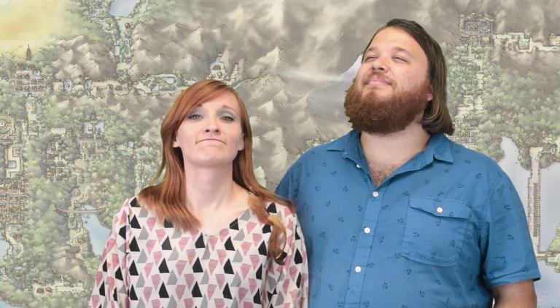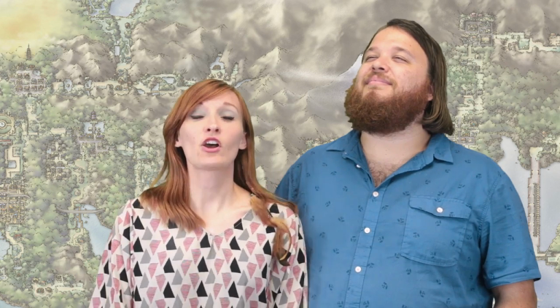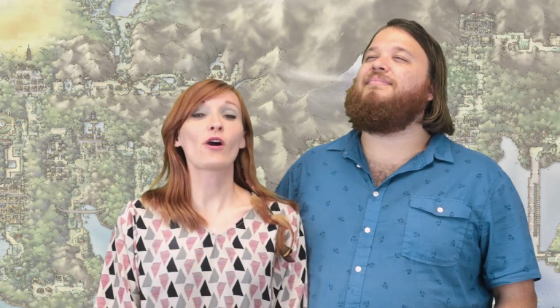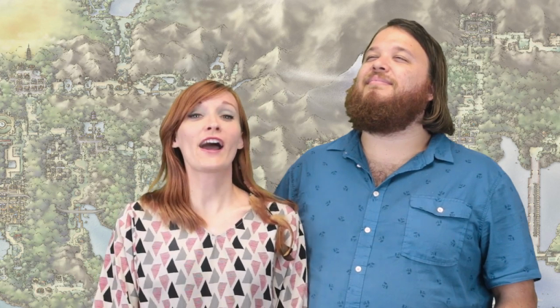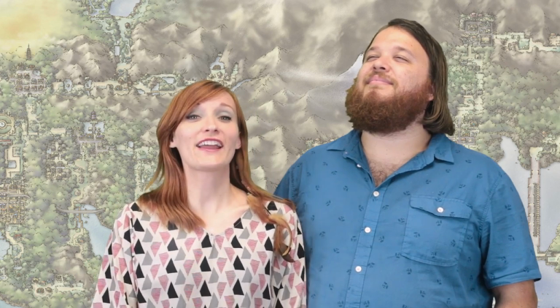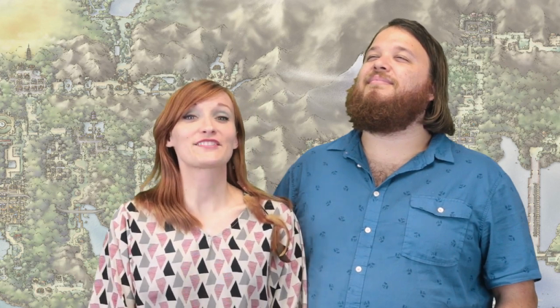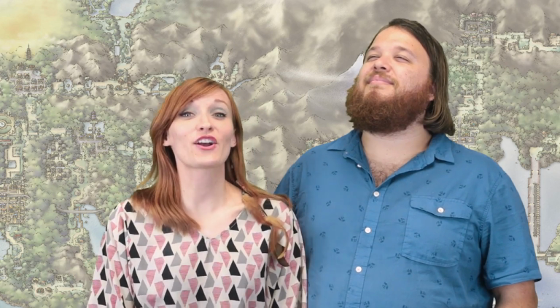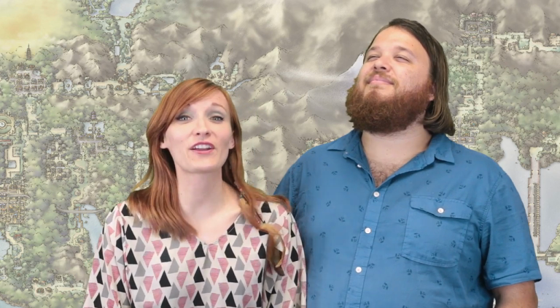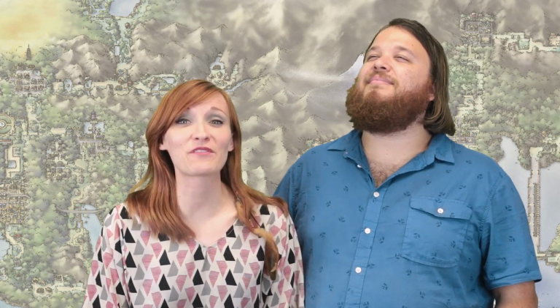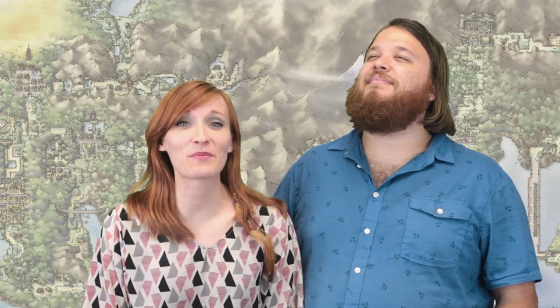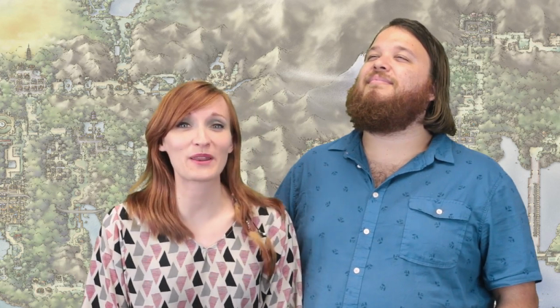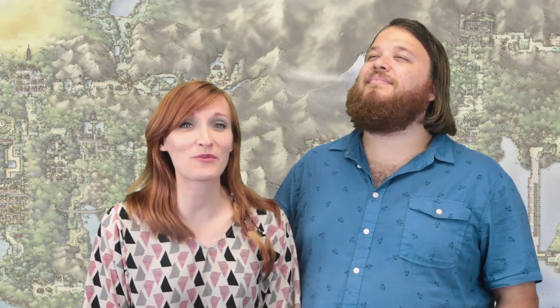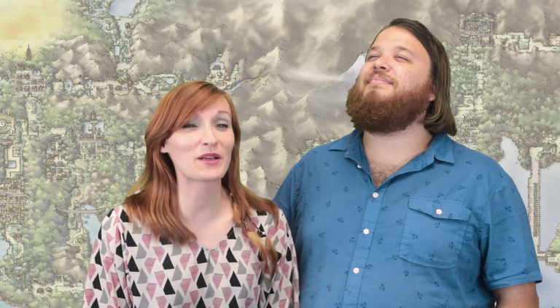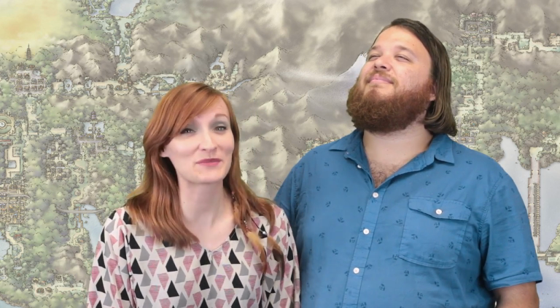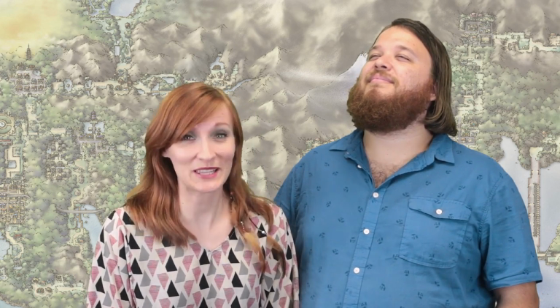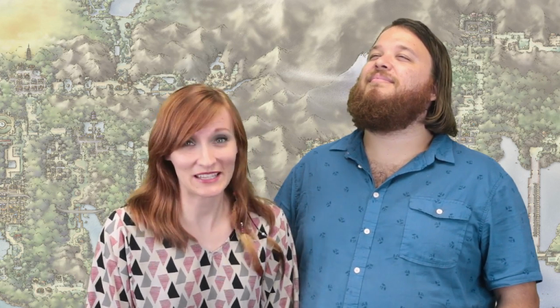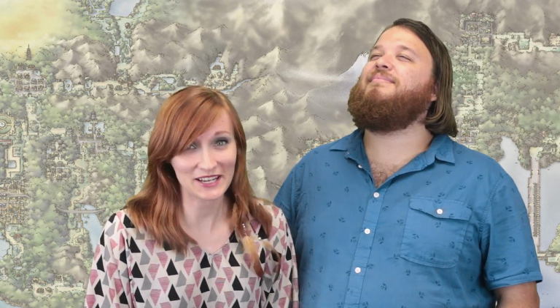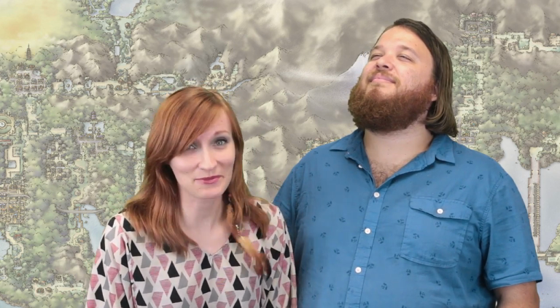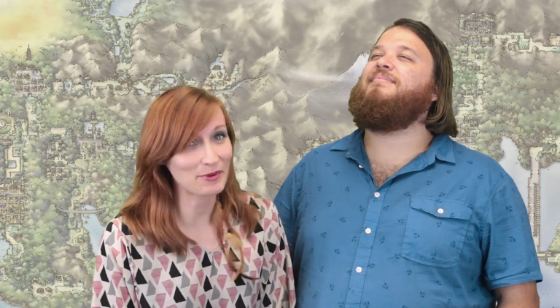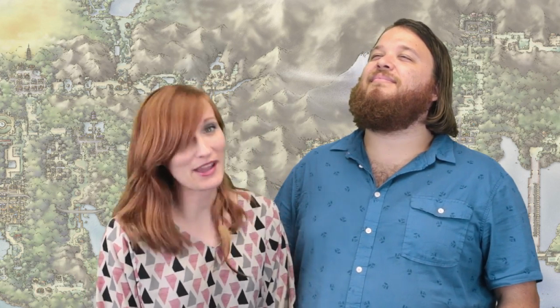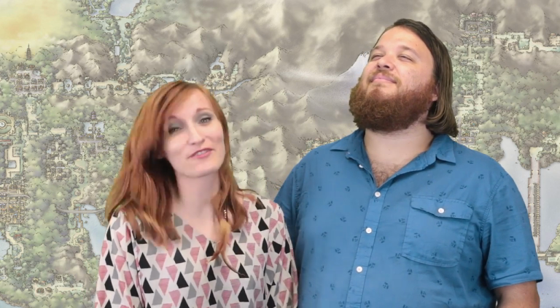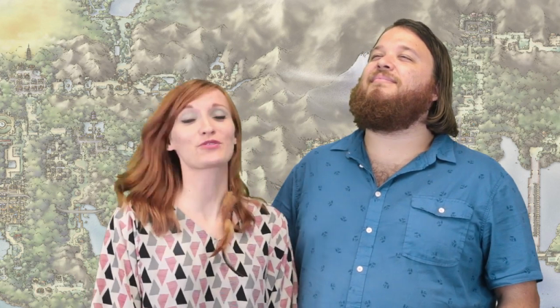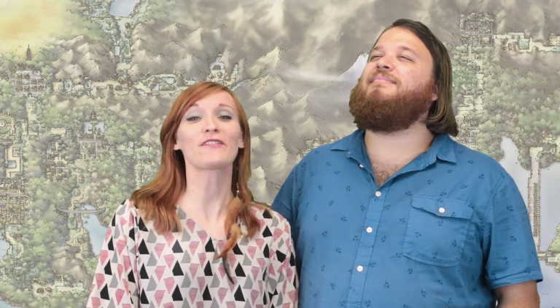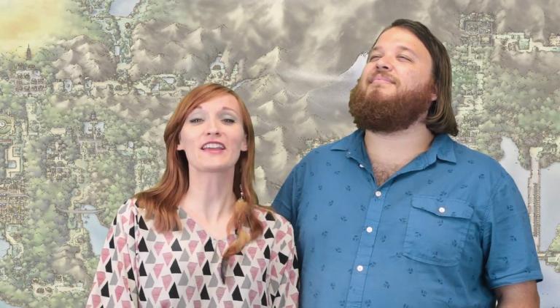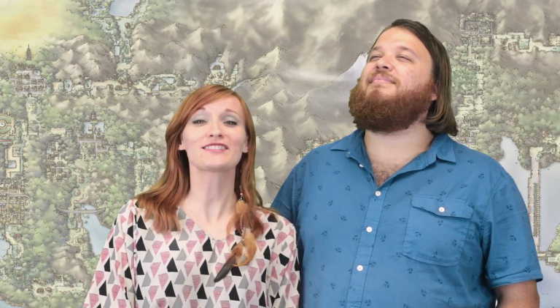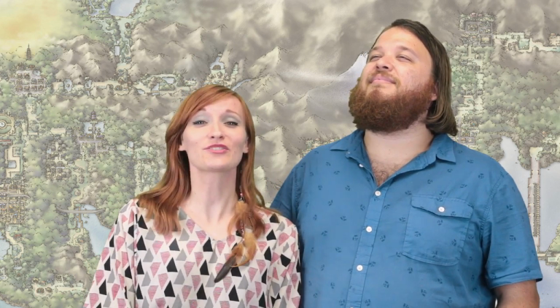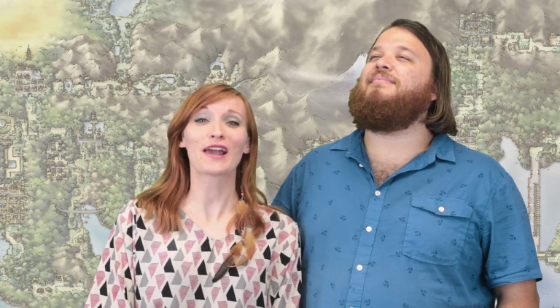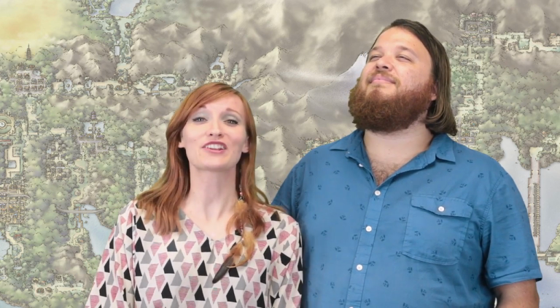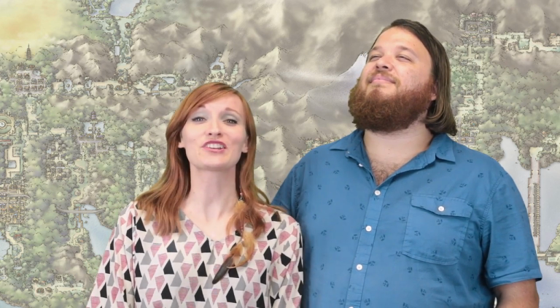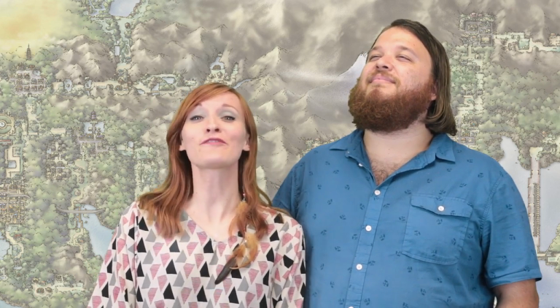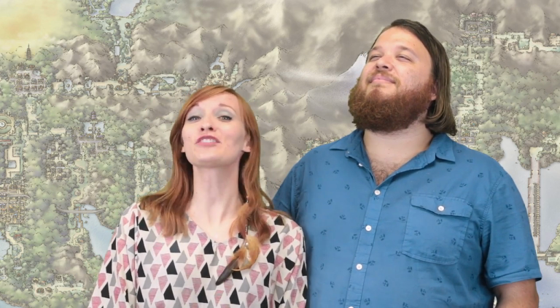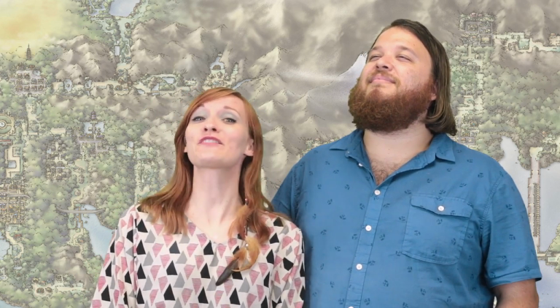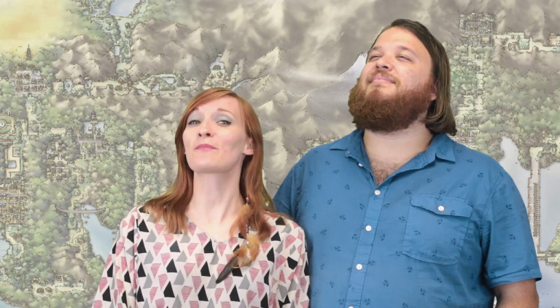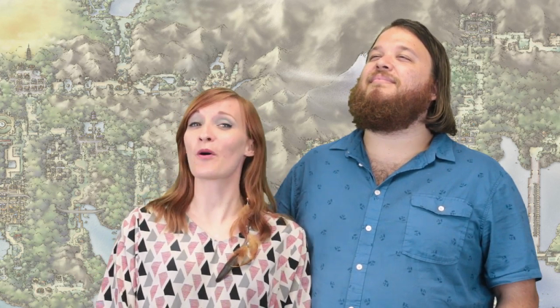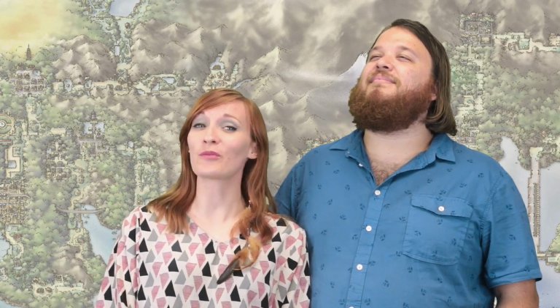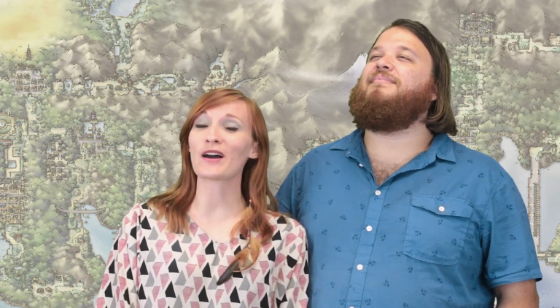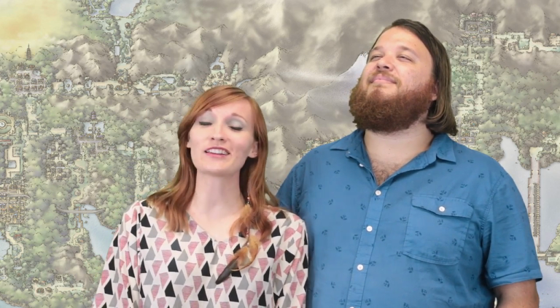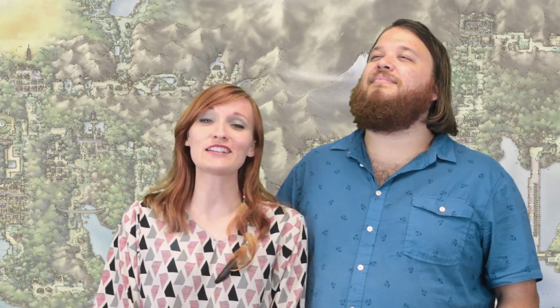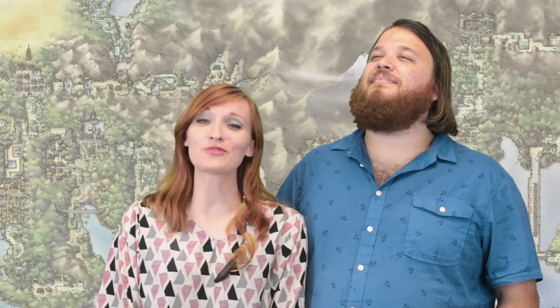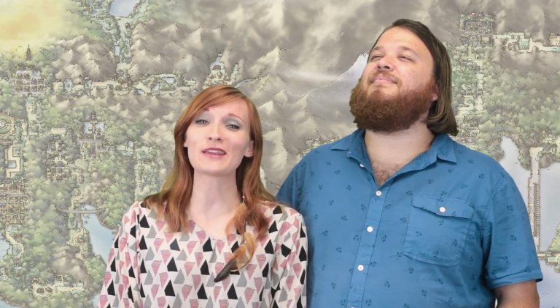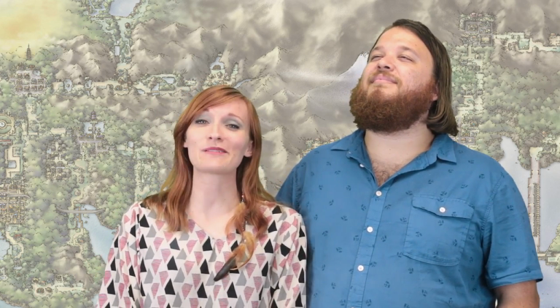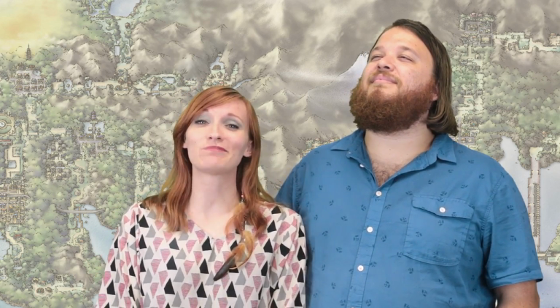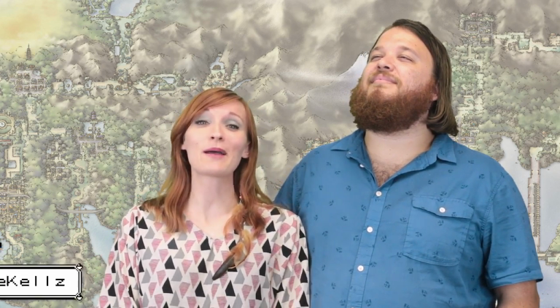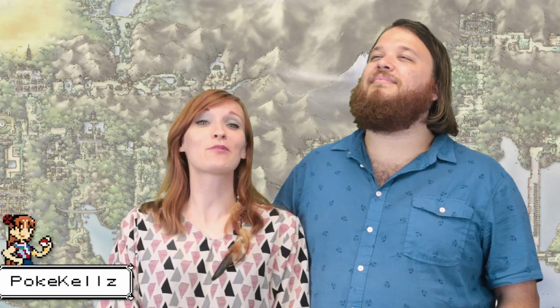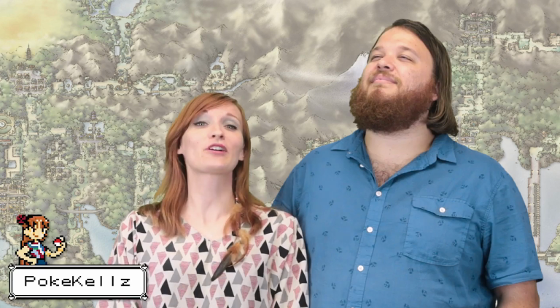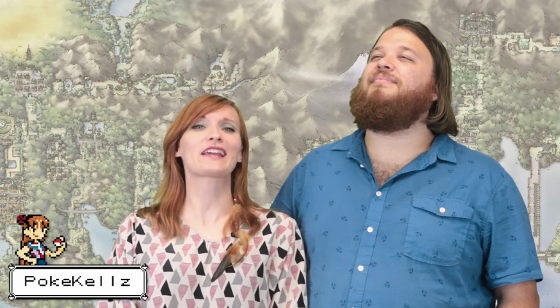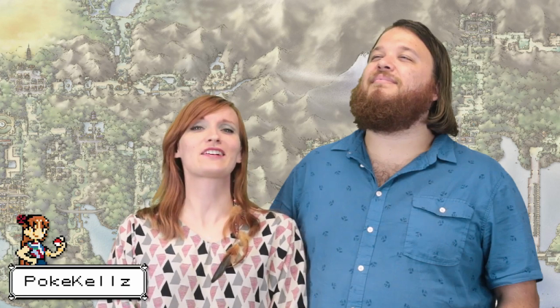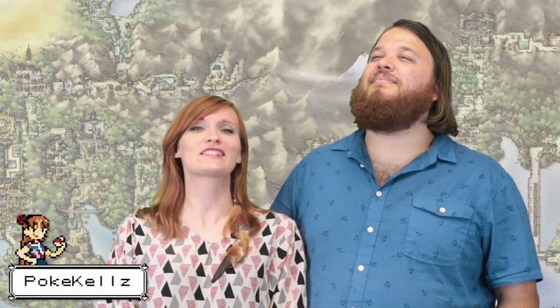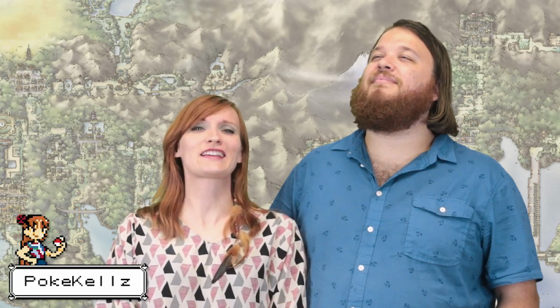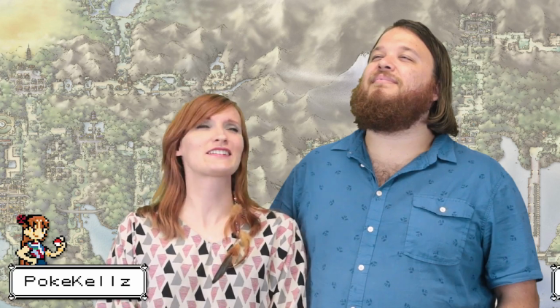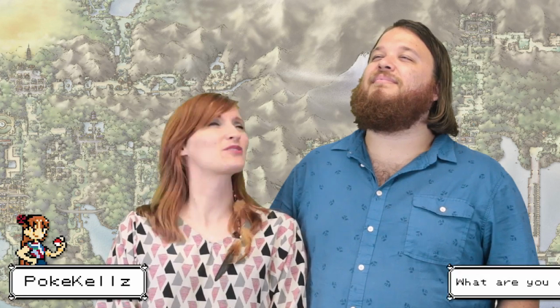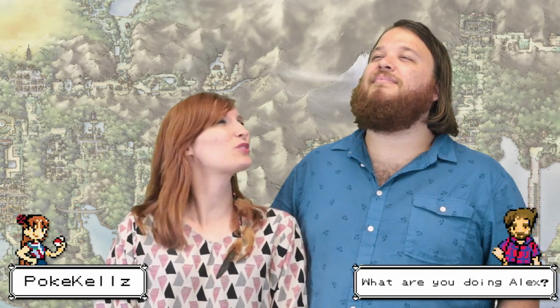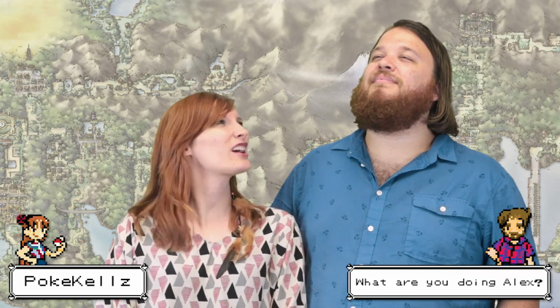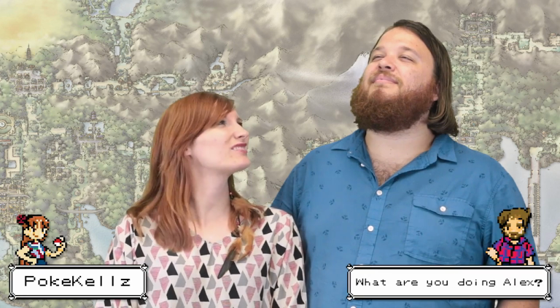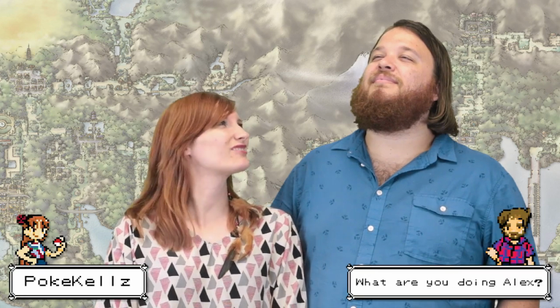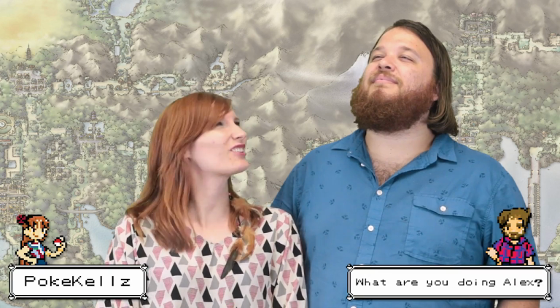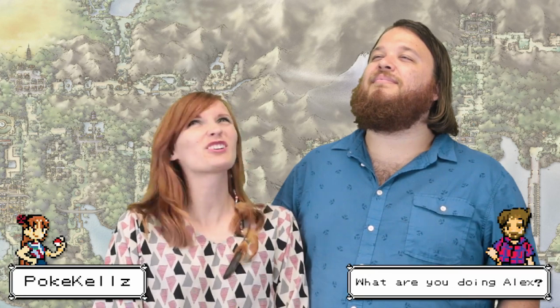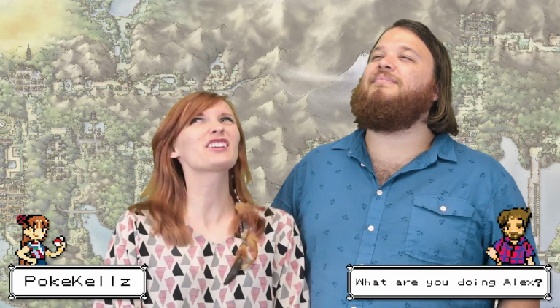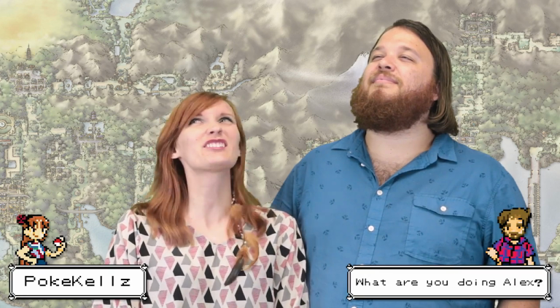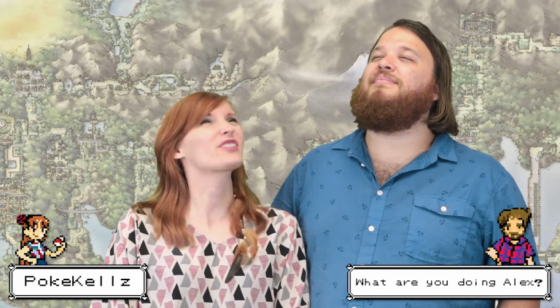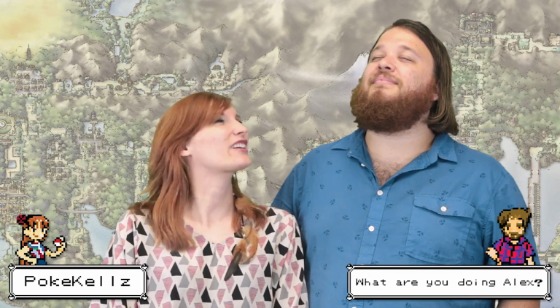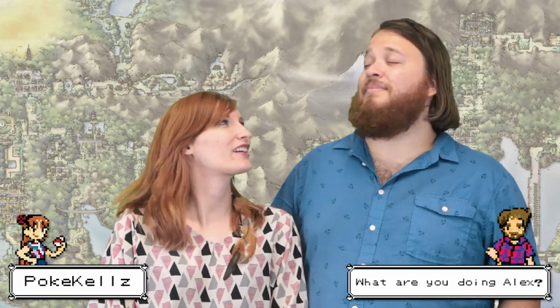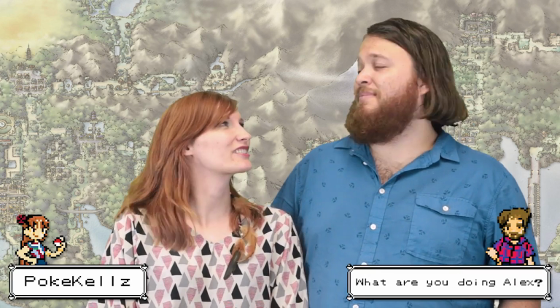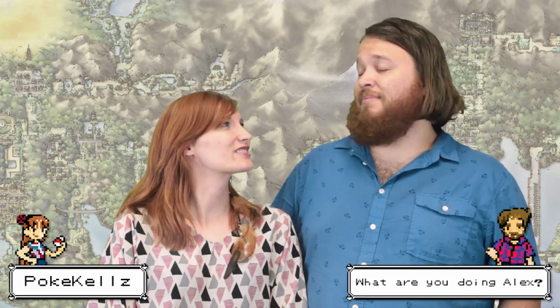Oh hi, sorry everybody. Welcome to the Dex where we cover trivia and strategy for a different Pokemon each week. I'm PokeKellz and what are you doing out there?